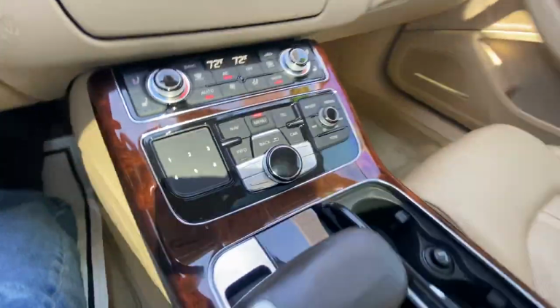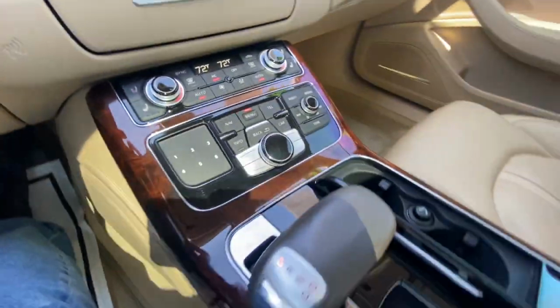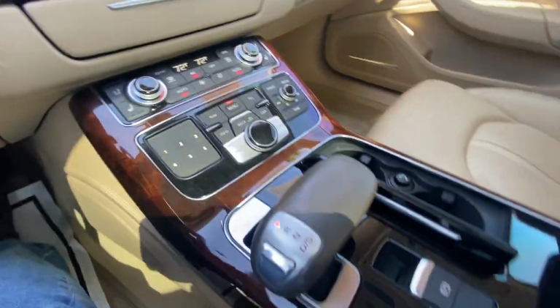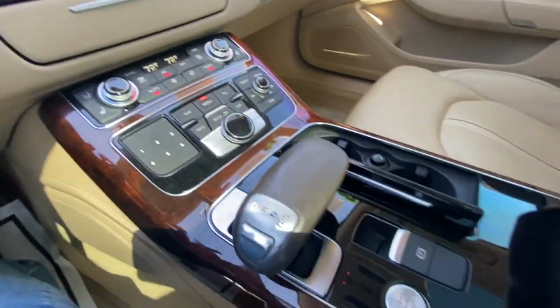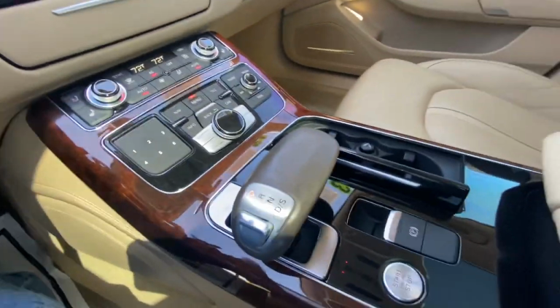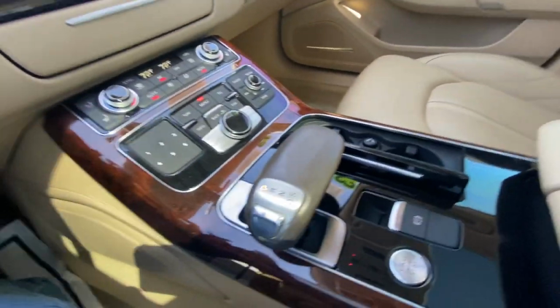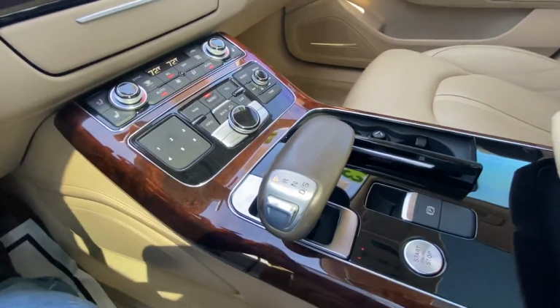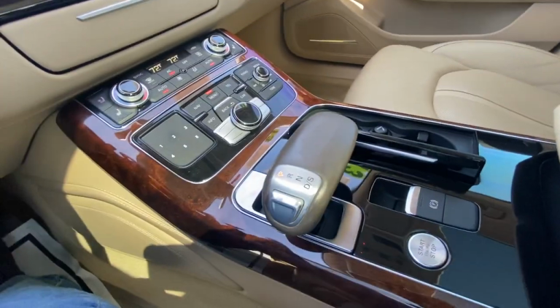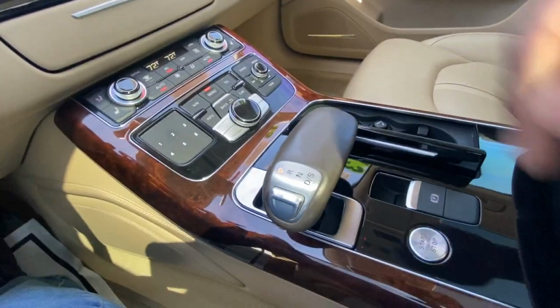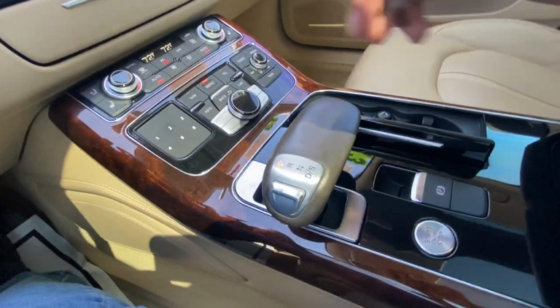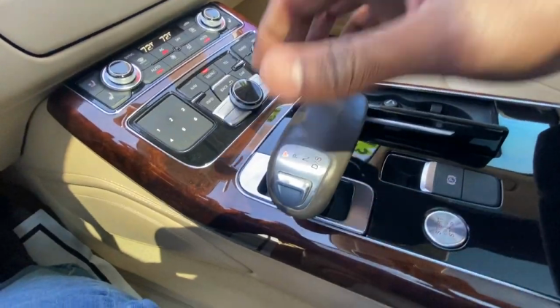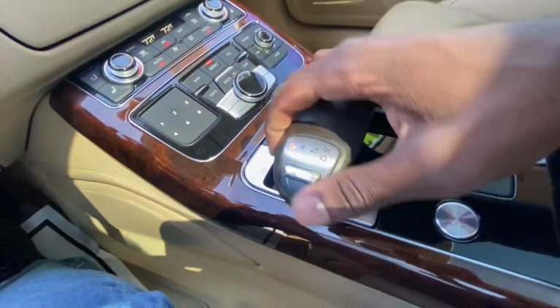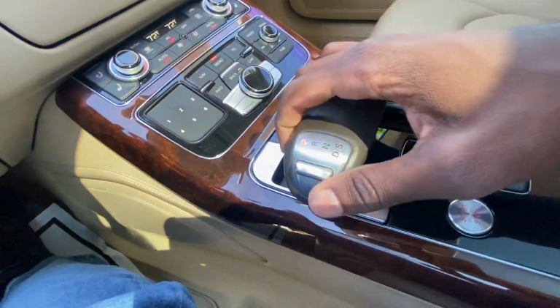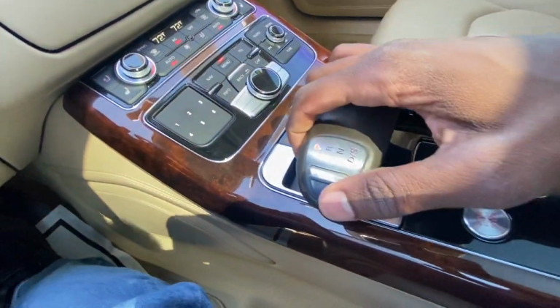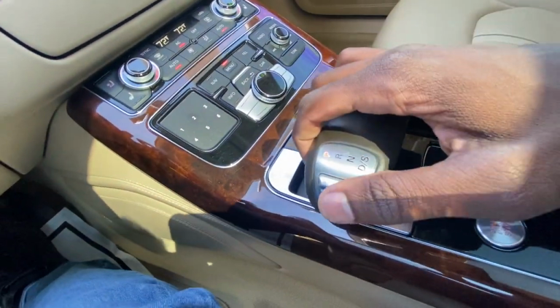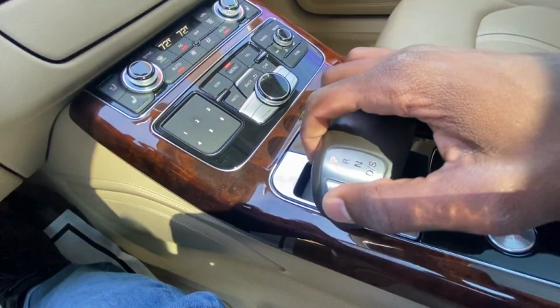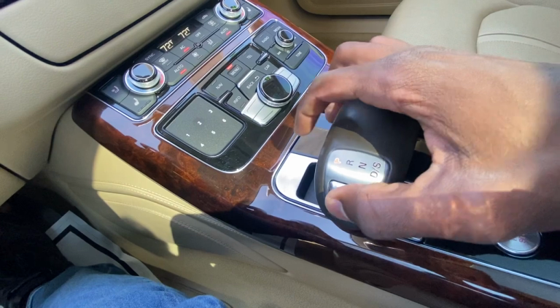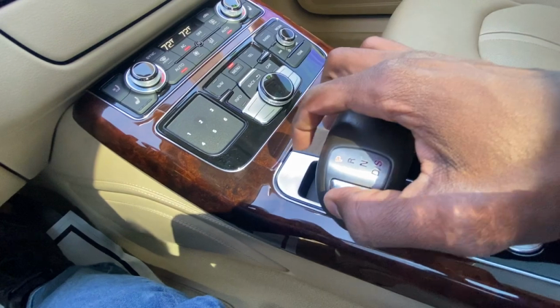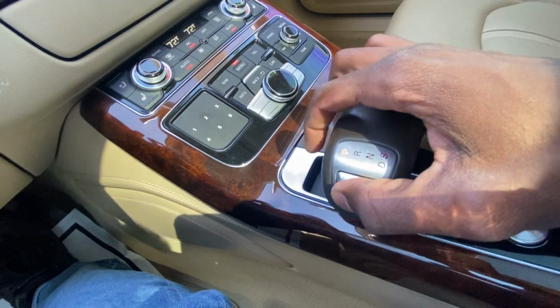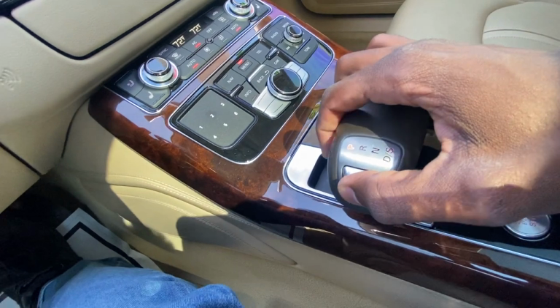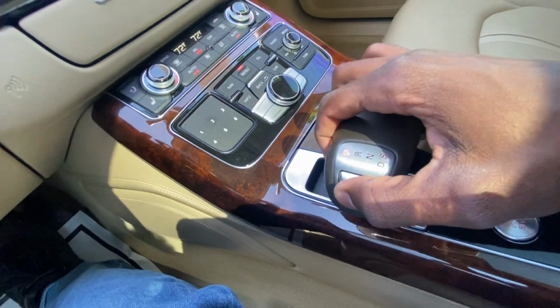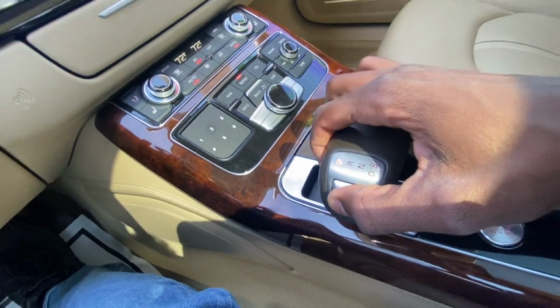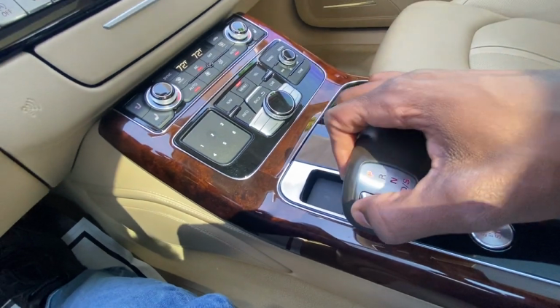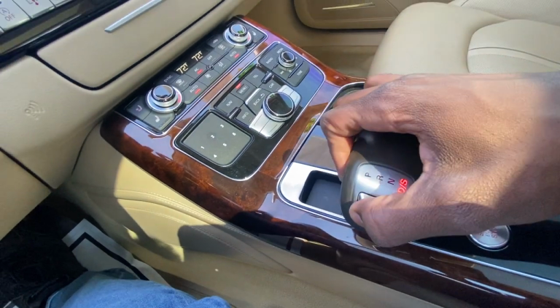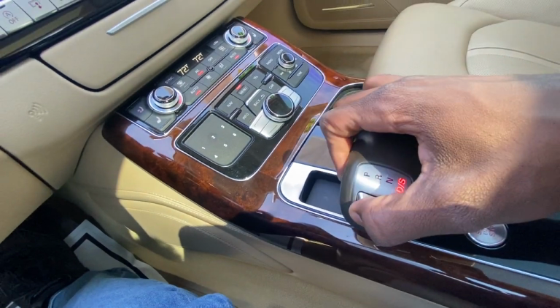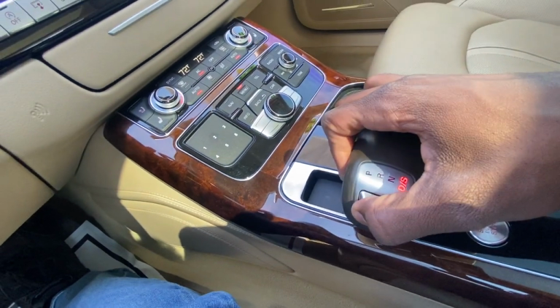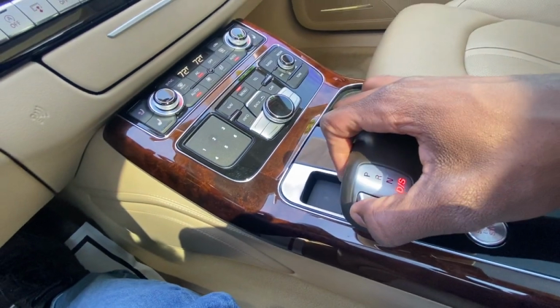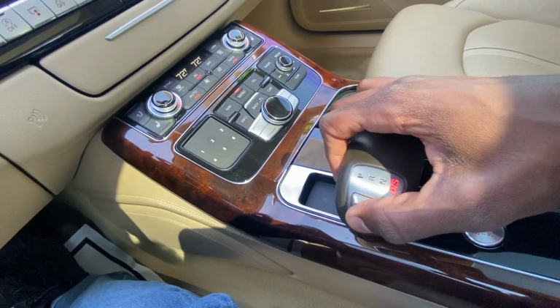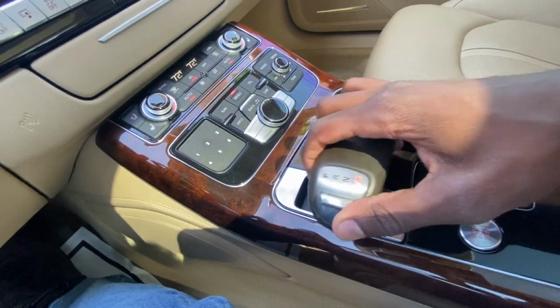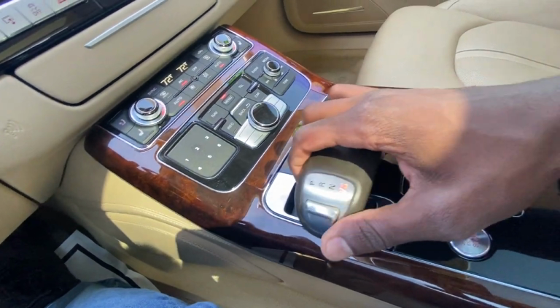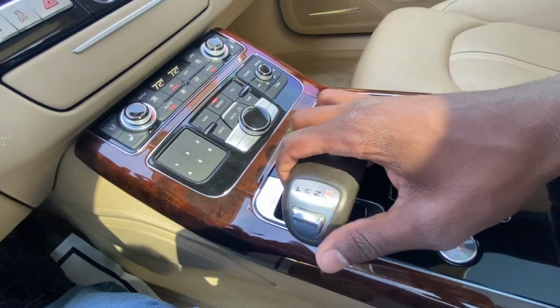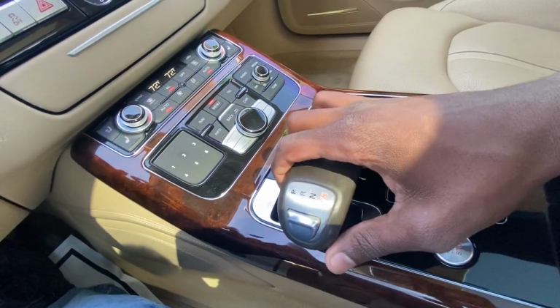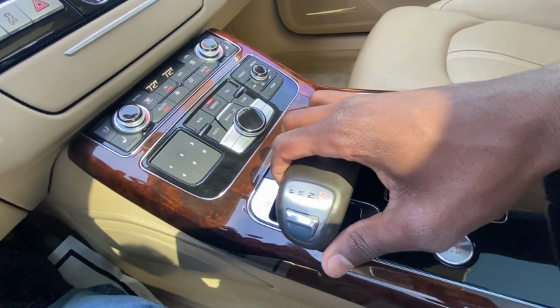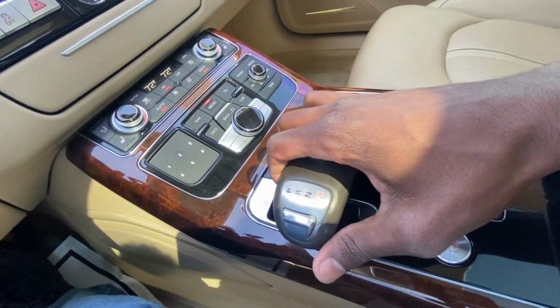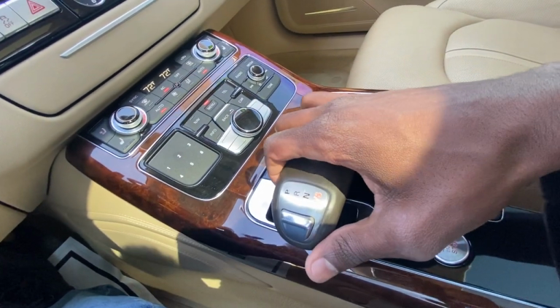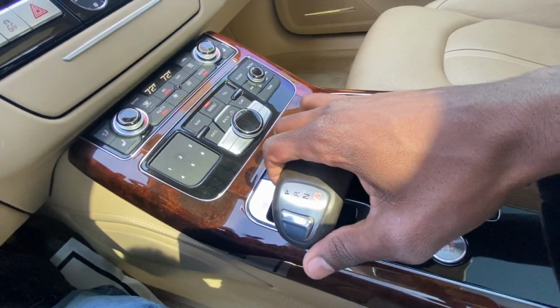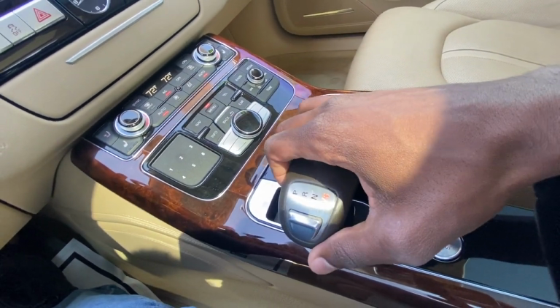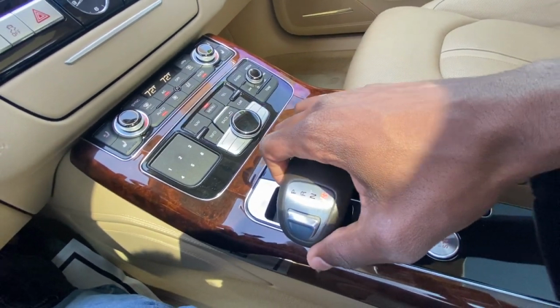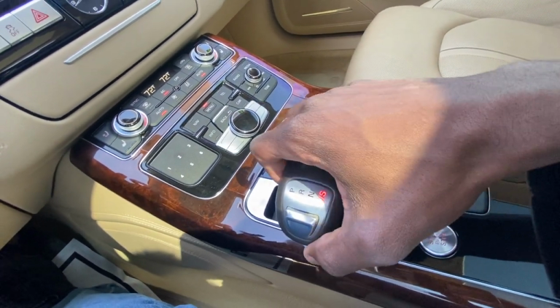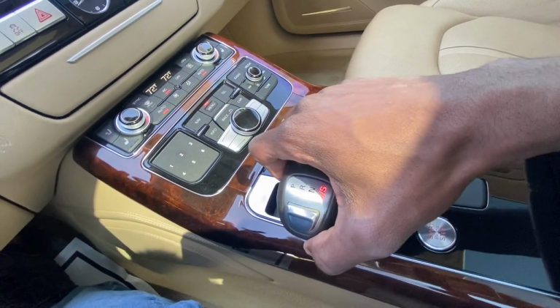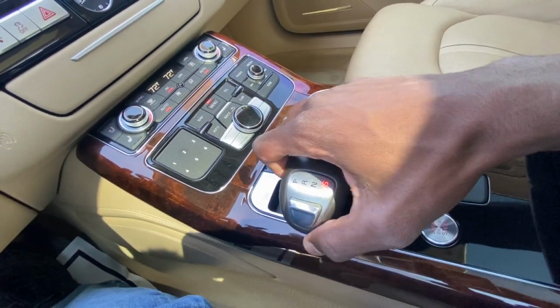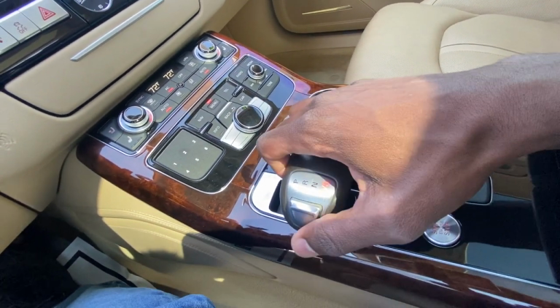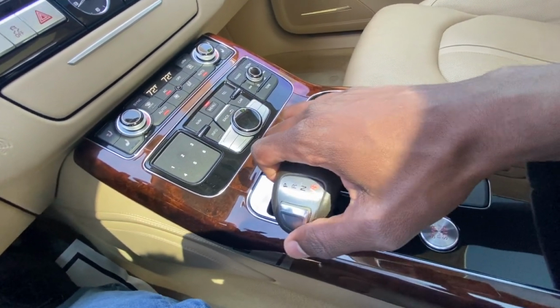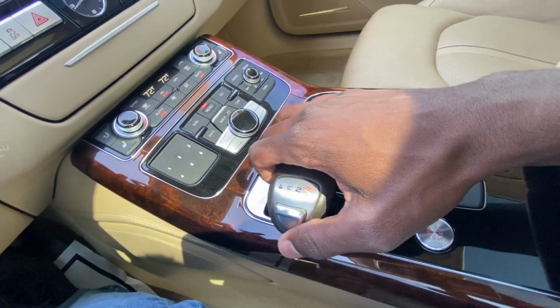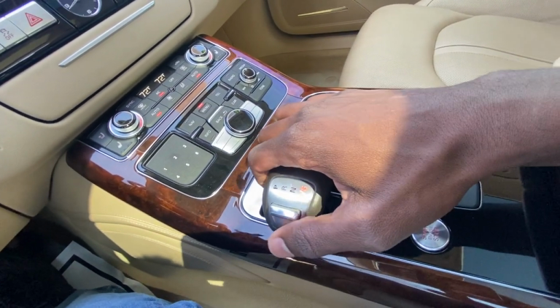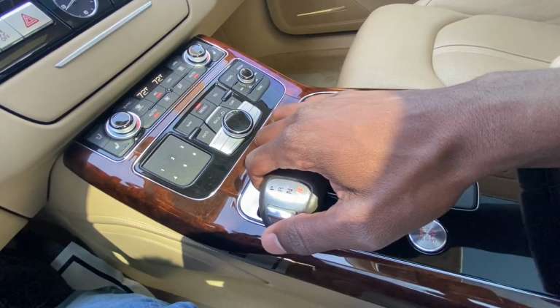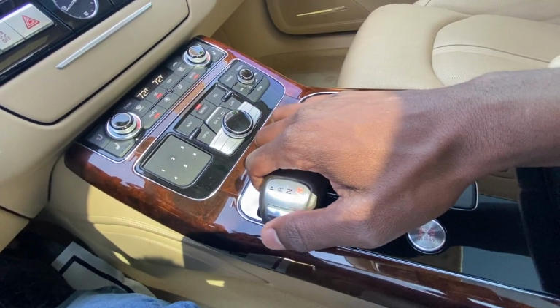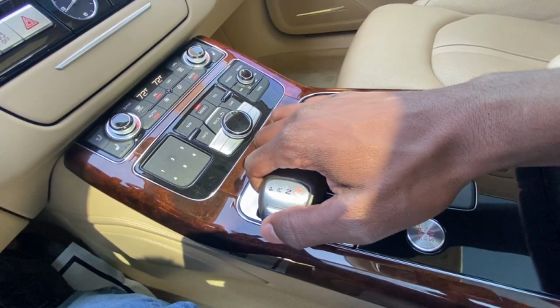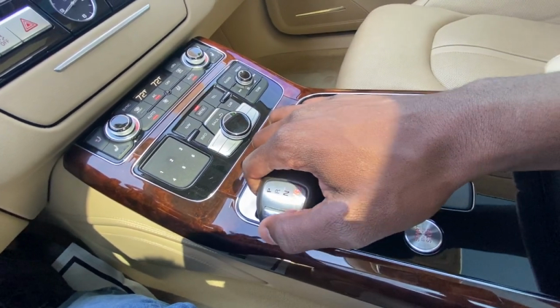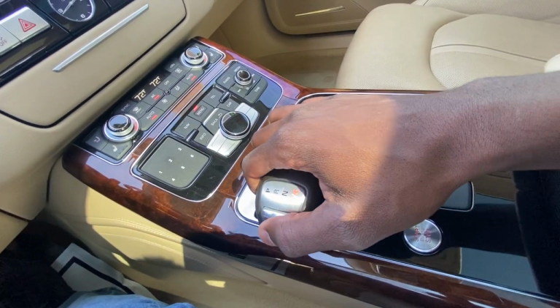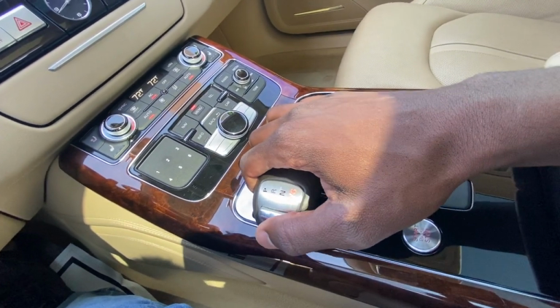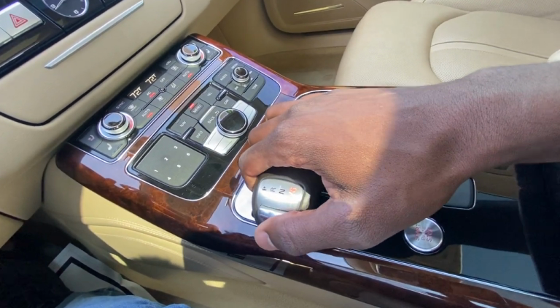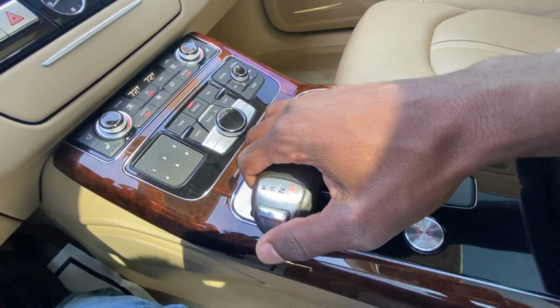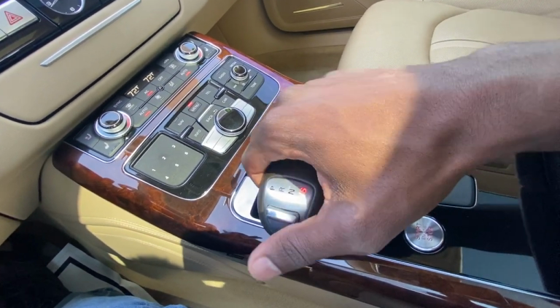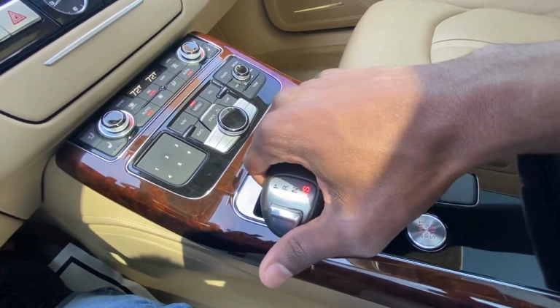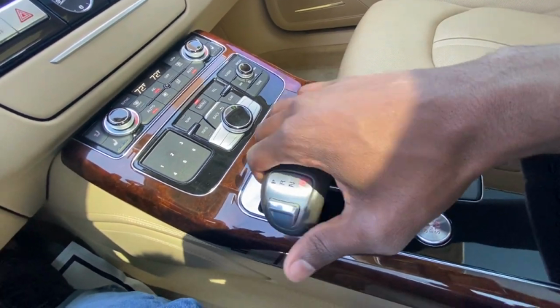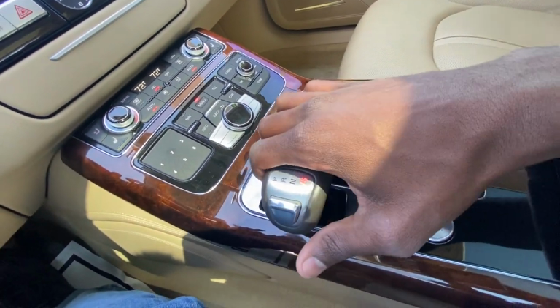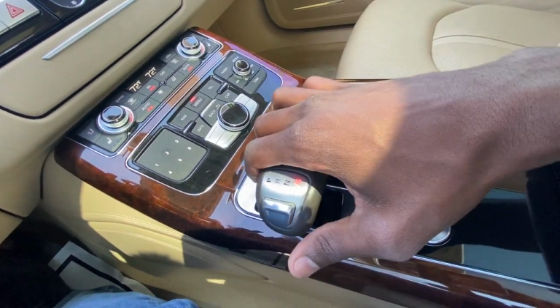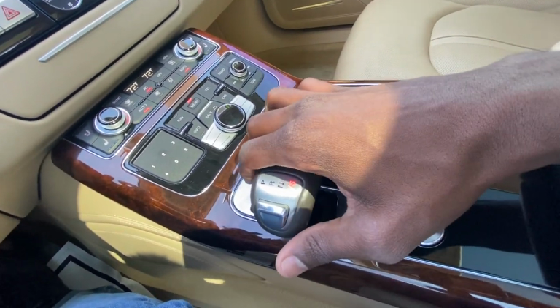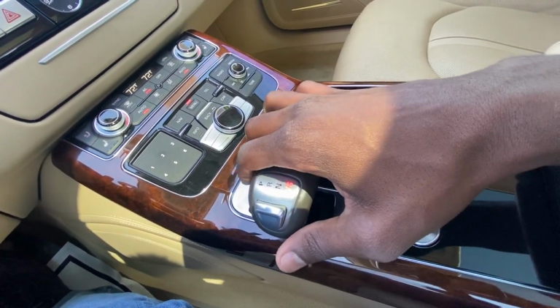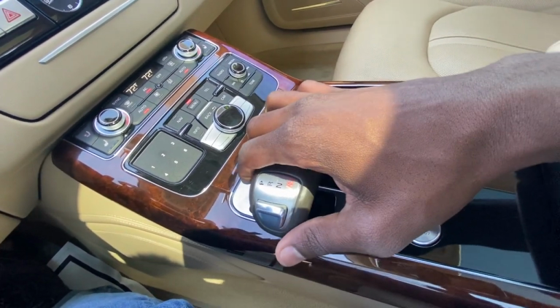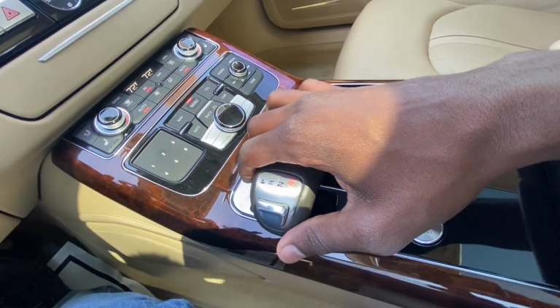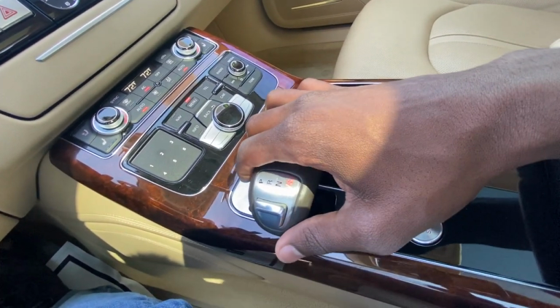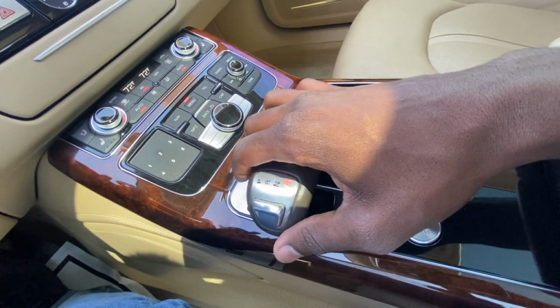The shifter is a little wonky — you have to hit this button and pull down for drive, and then you can toggle manual shifting by doing that.